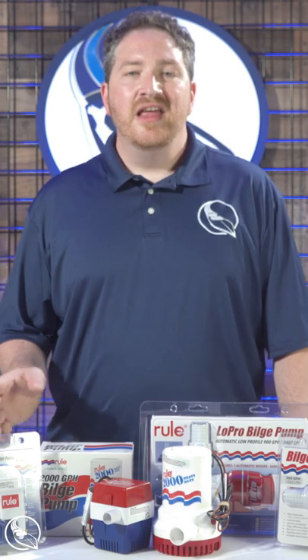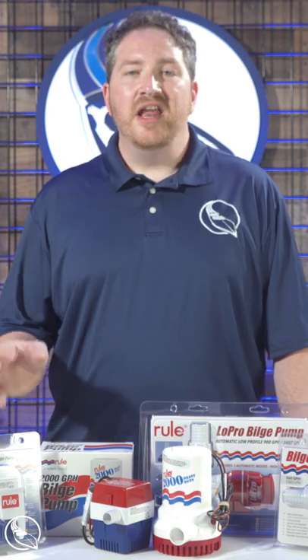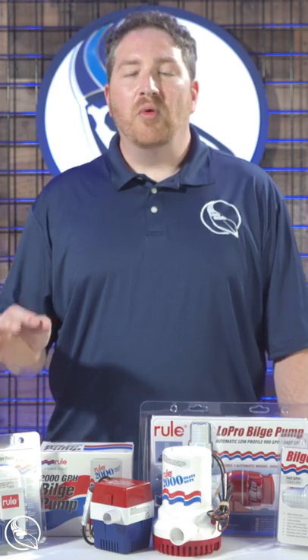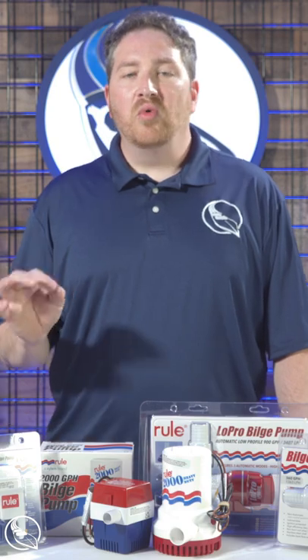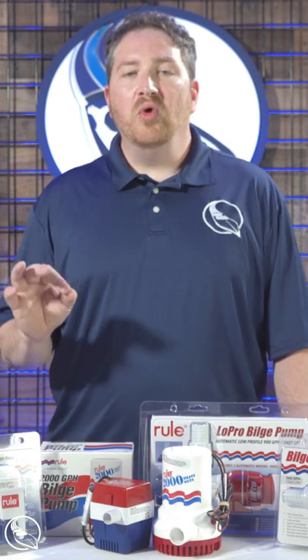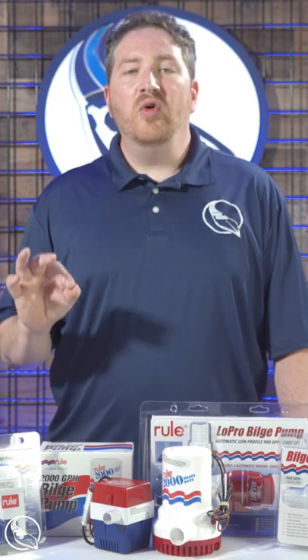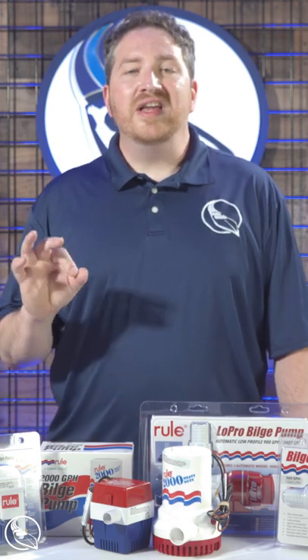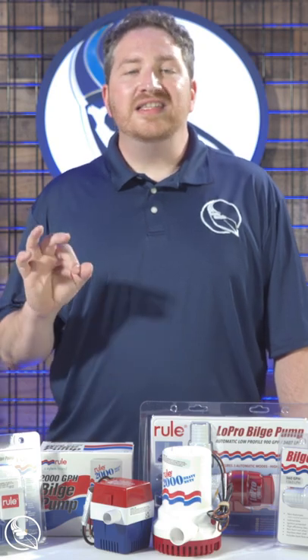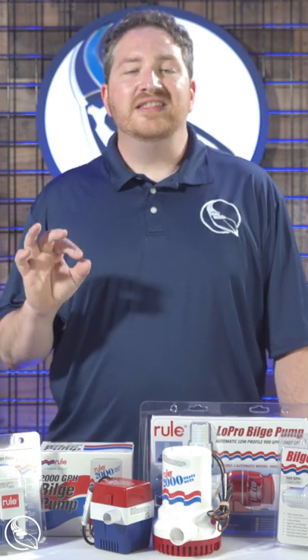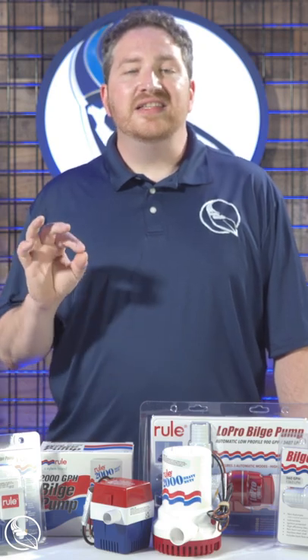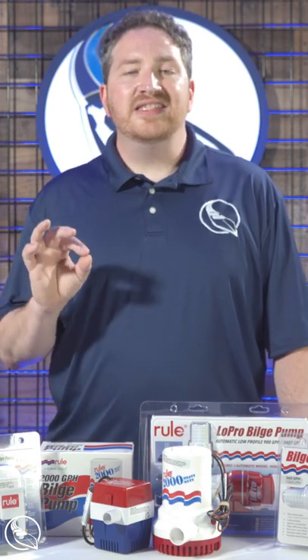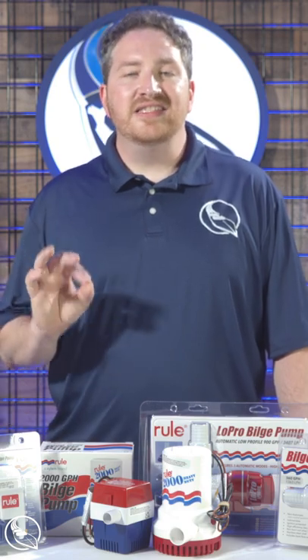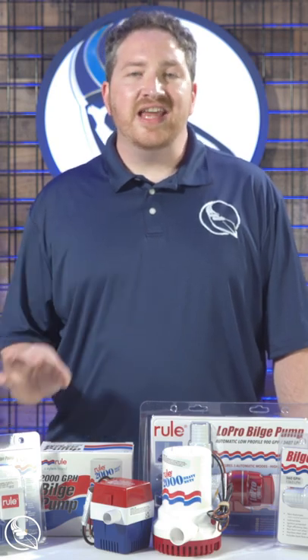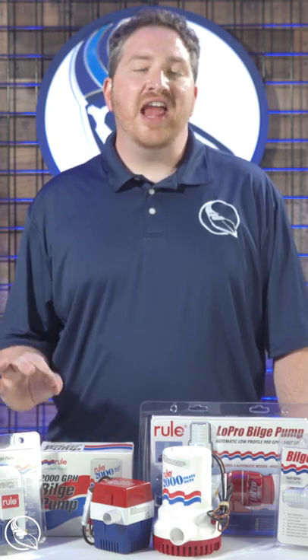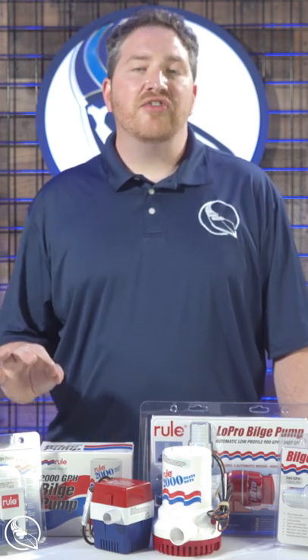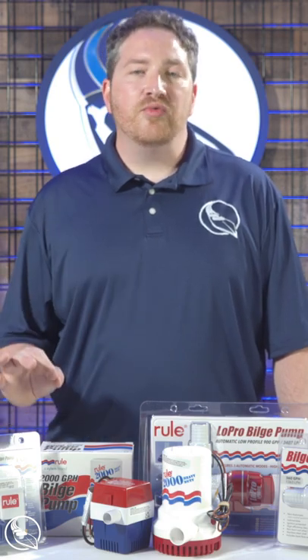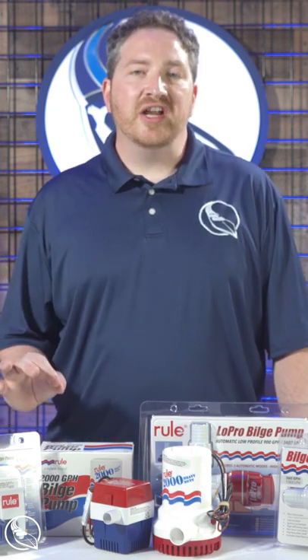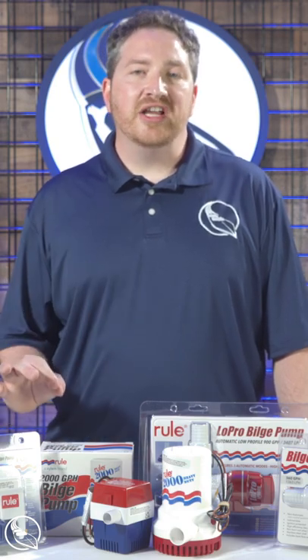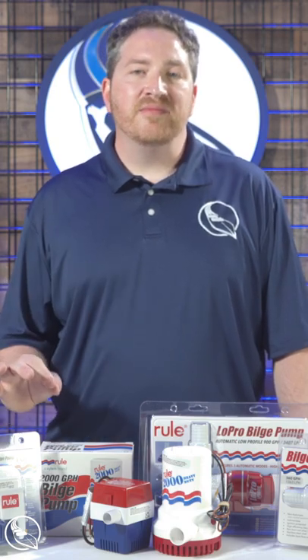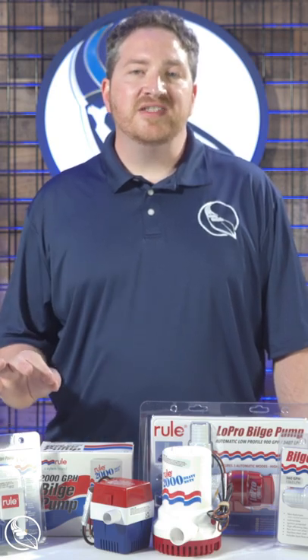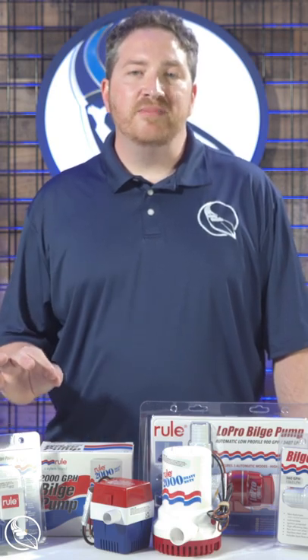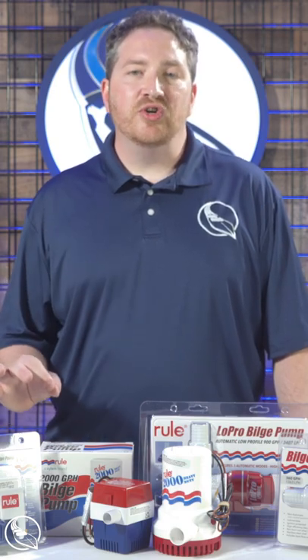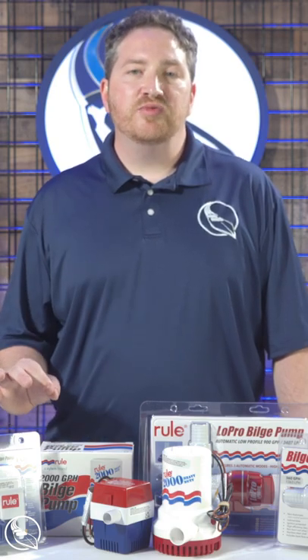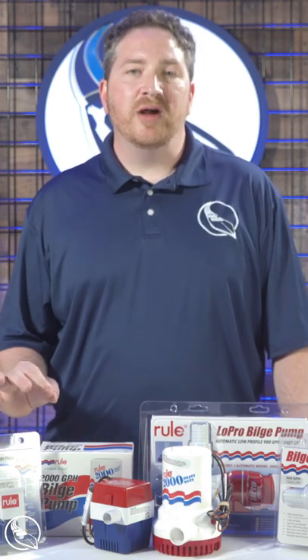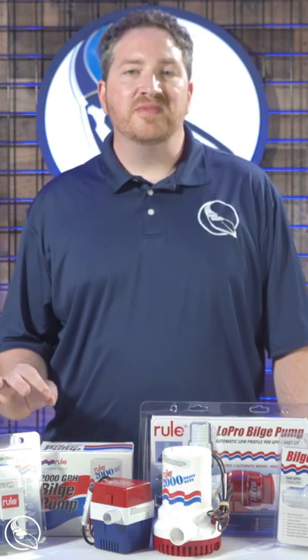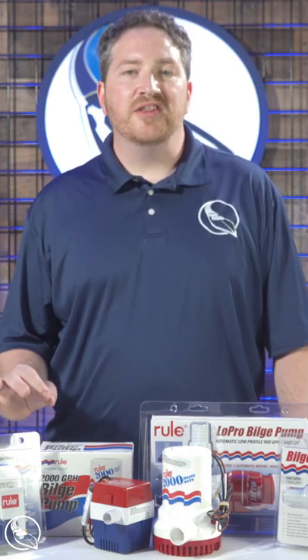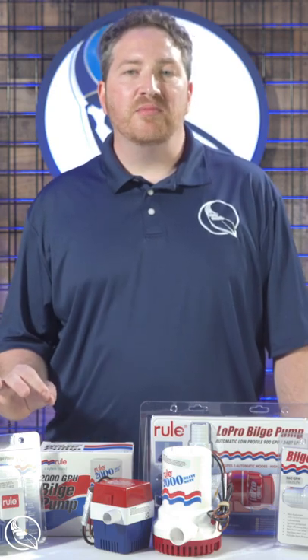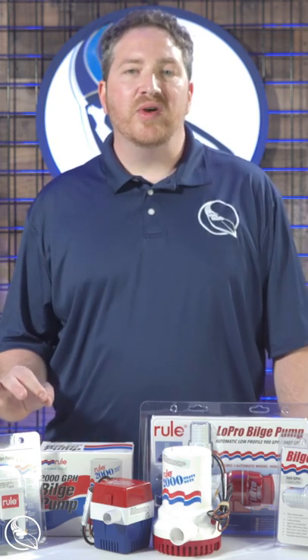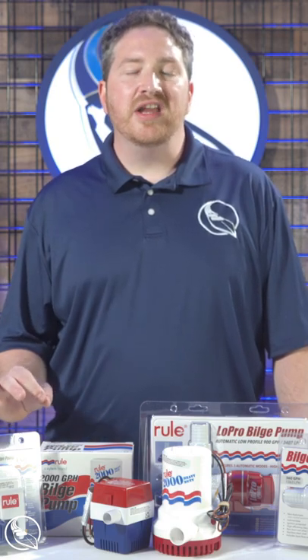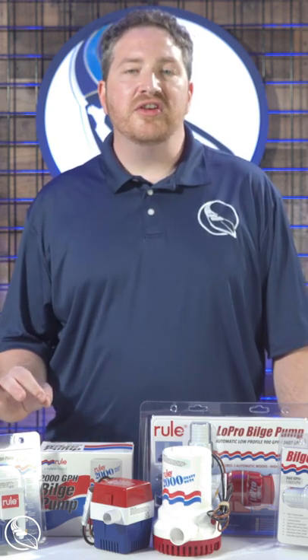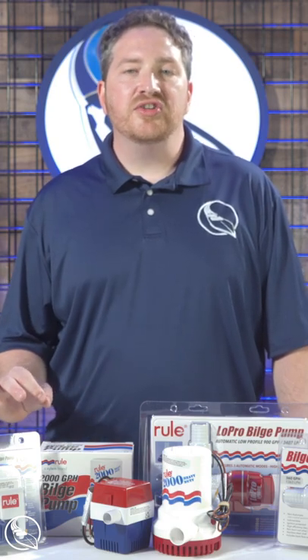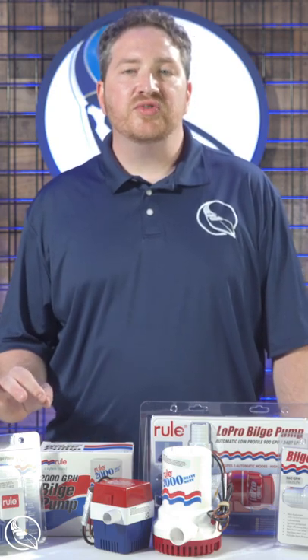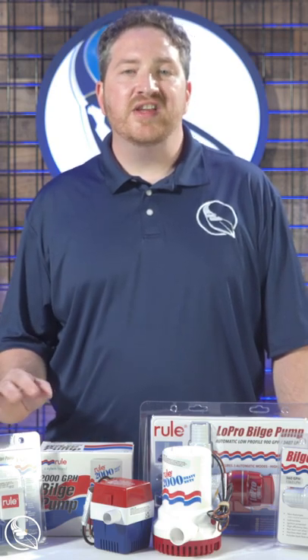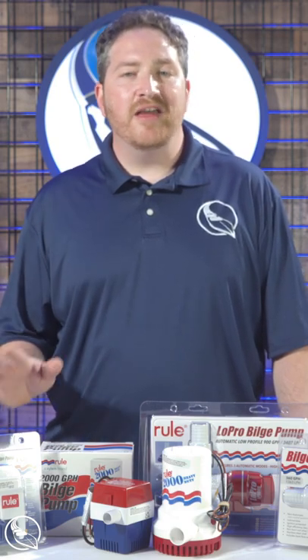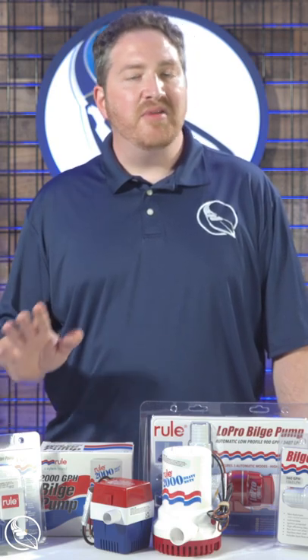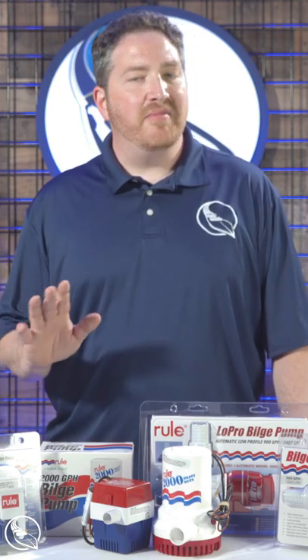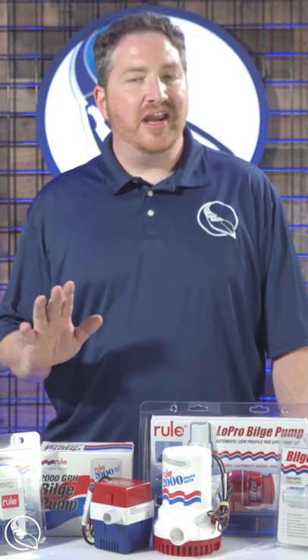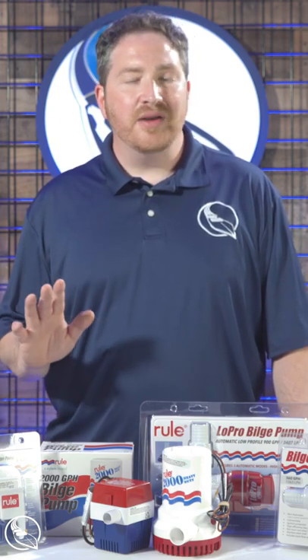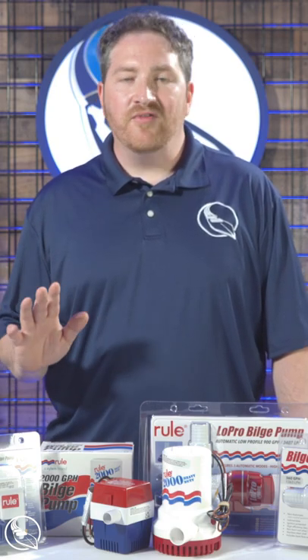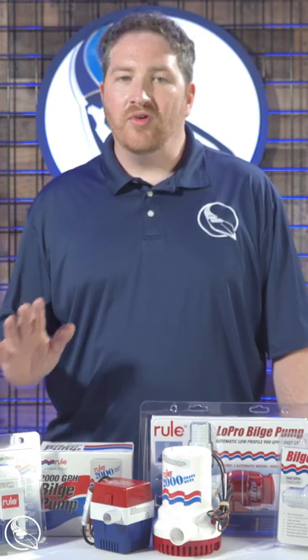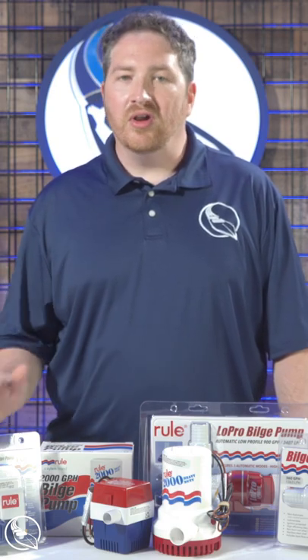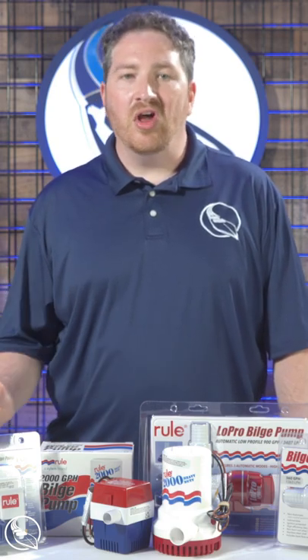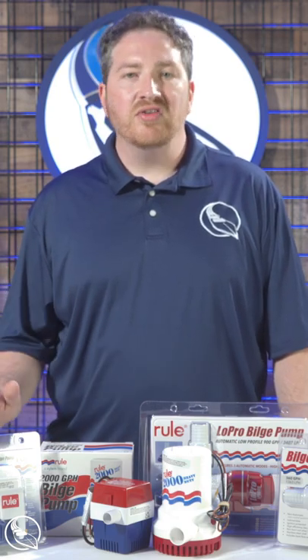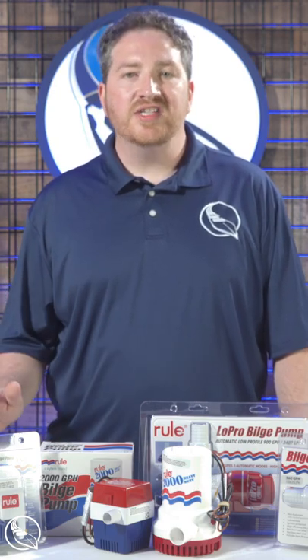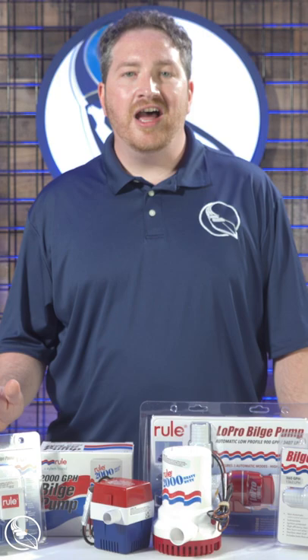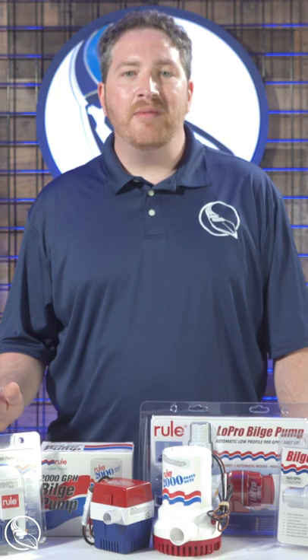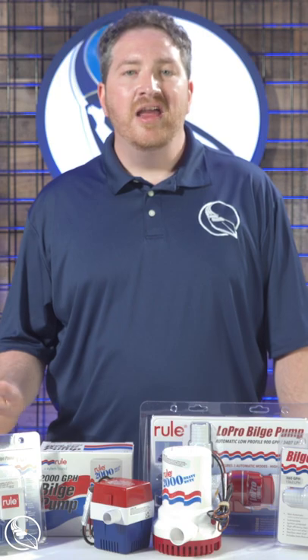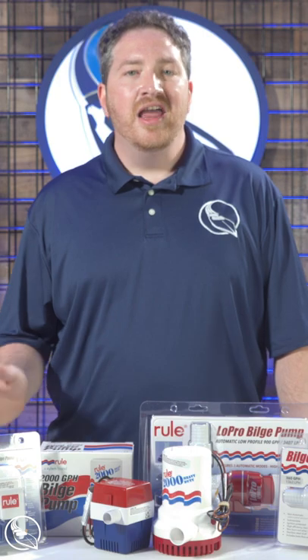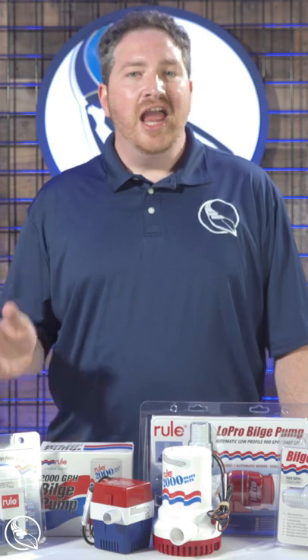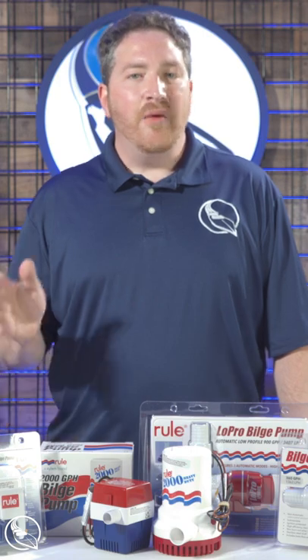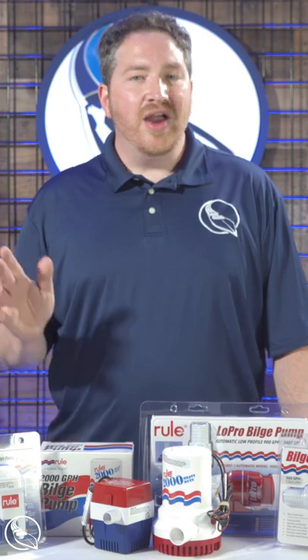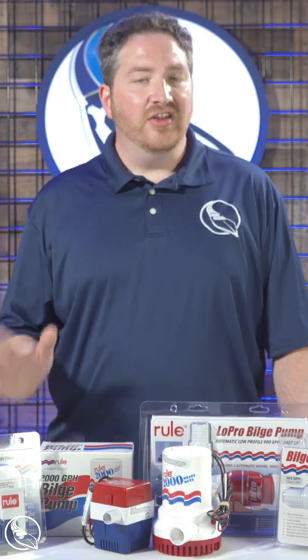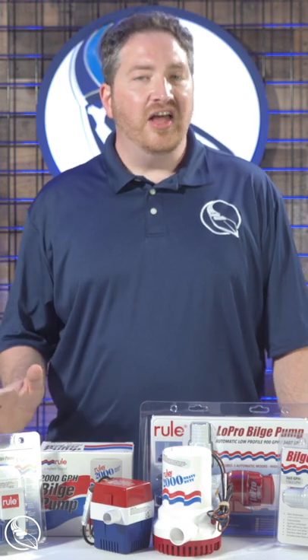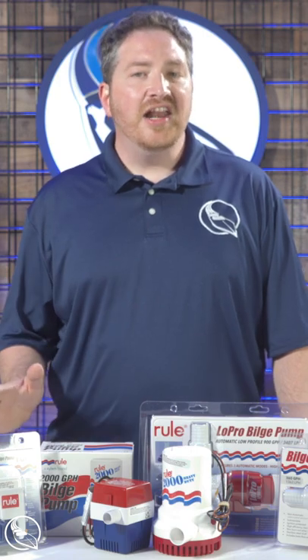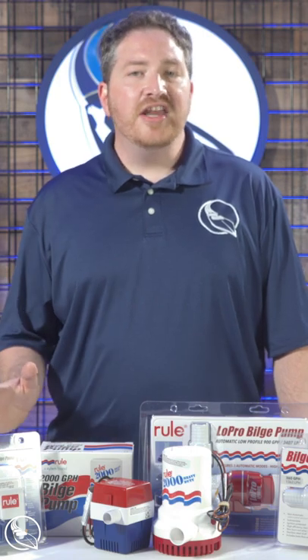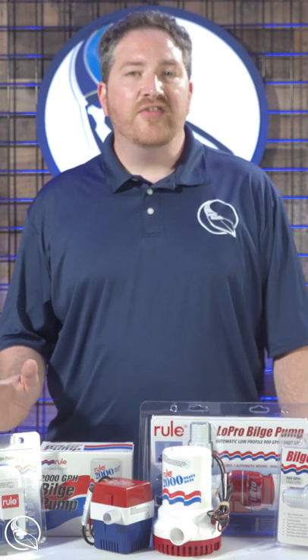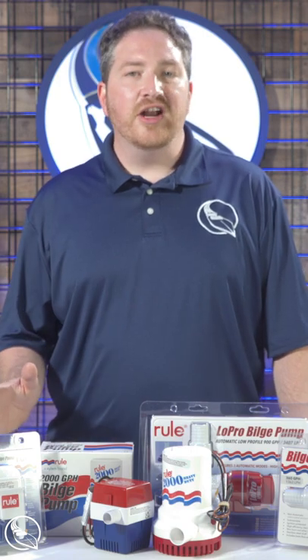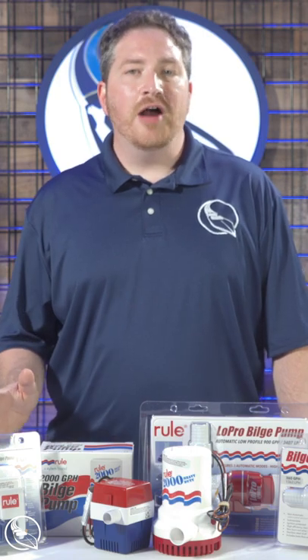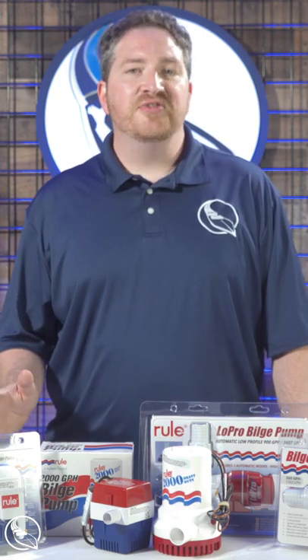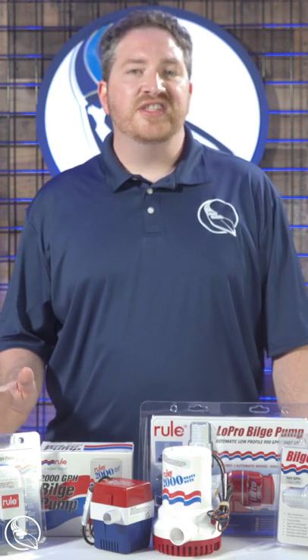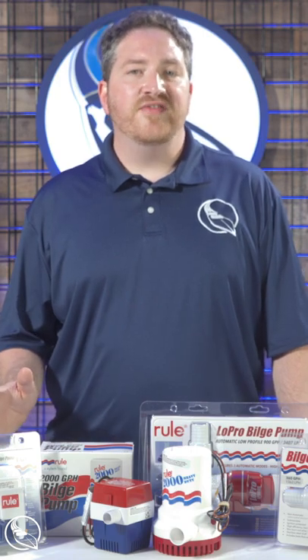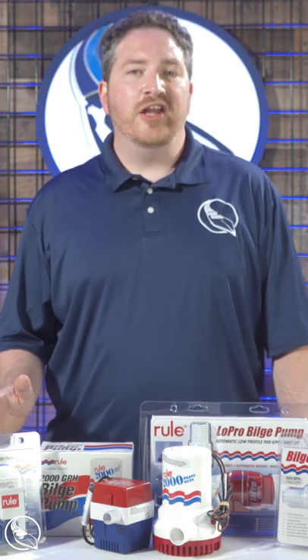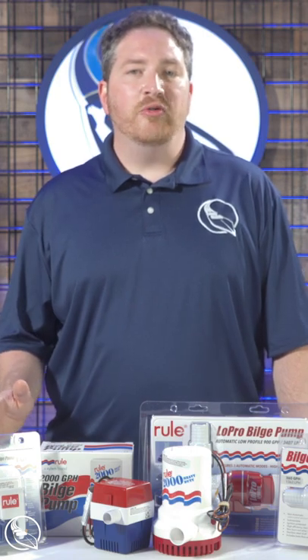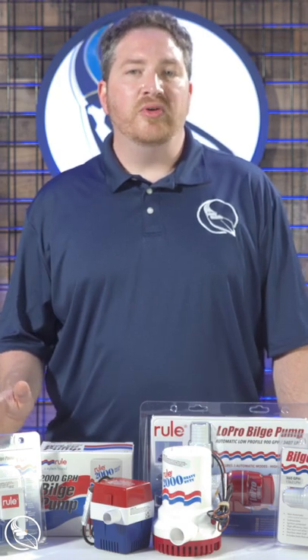Ruhl is the standard when it comes to bilge pumps in the marine industry. They've been making them for a long time and we have a lot of different options available.